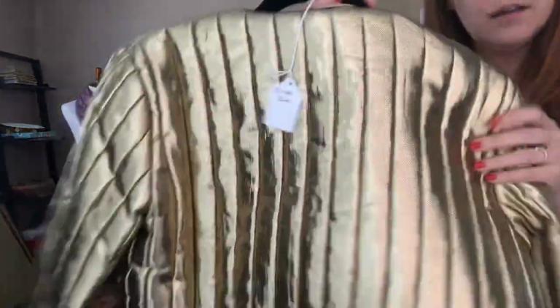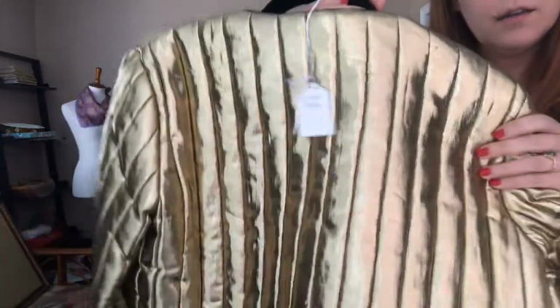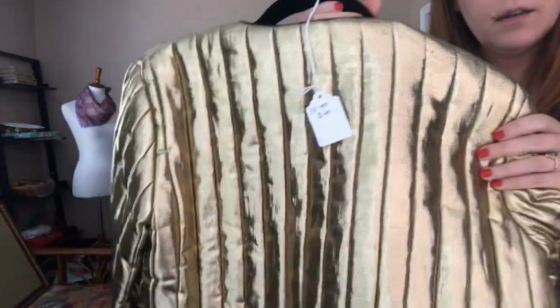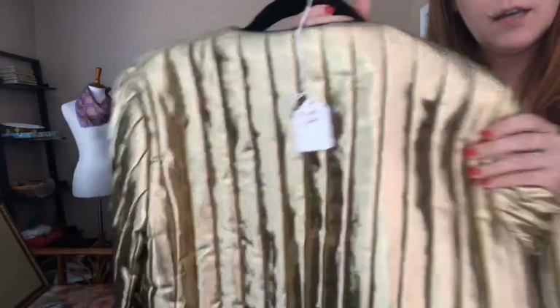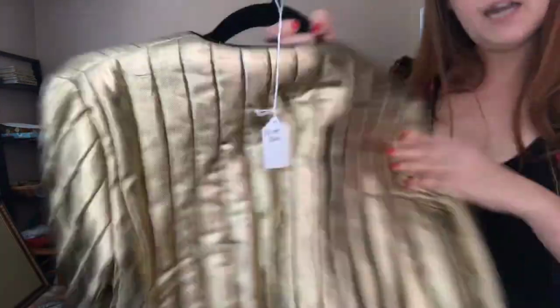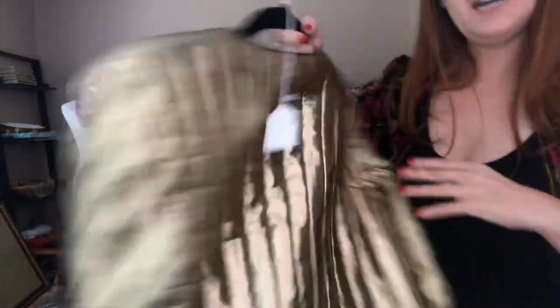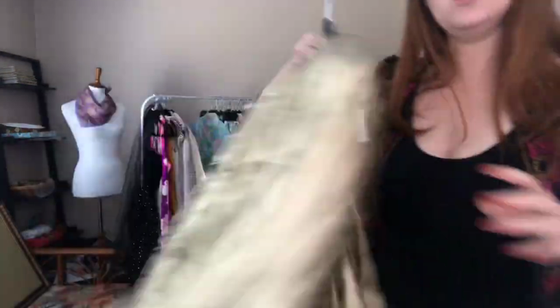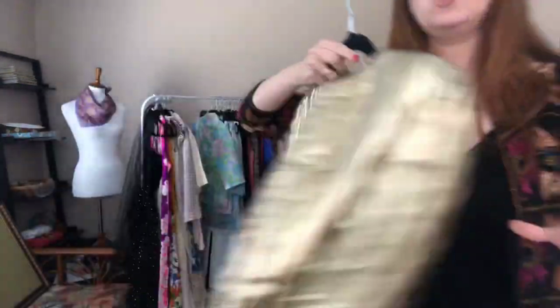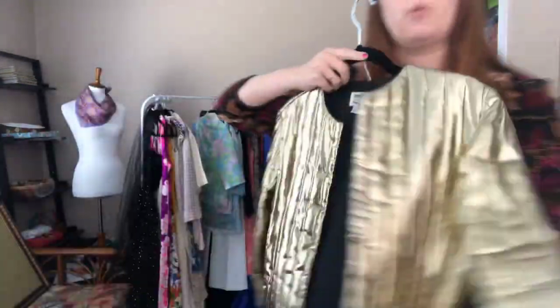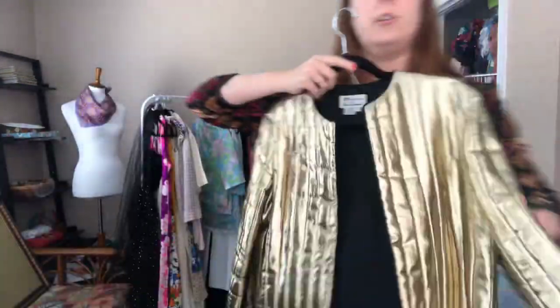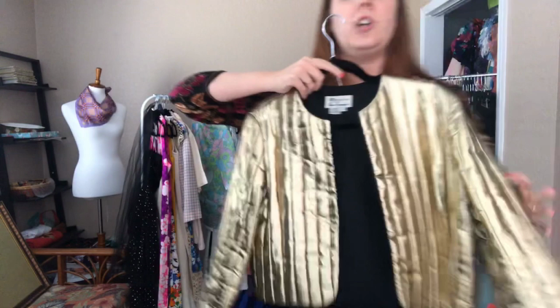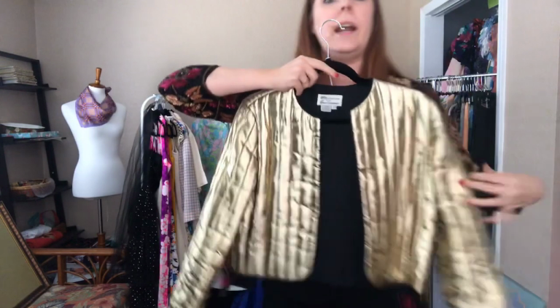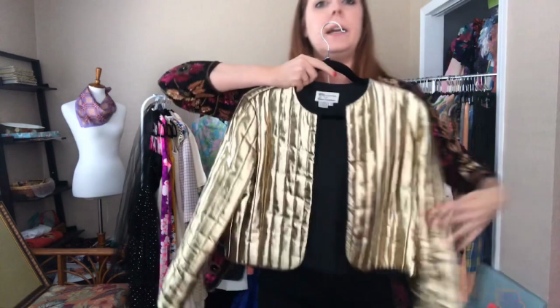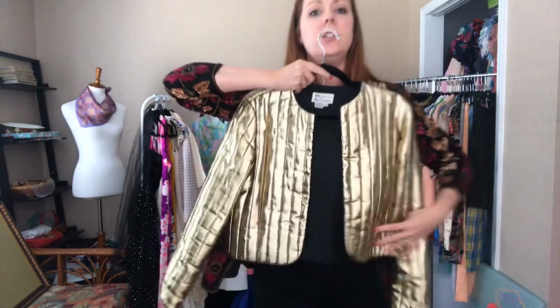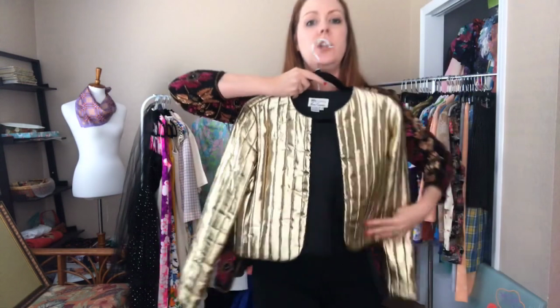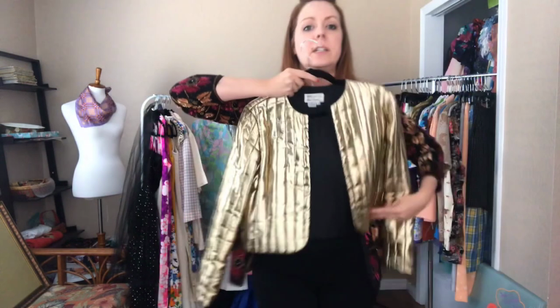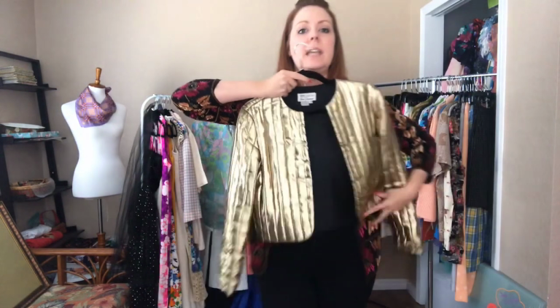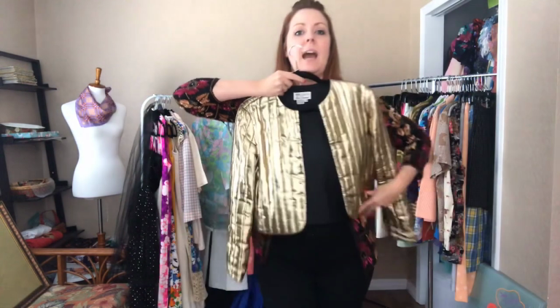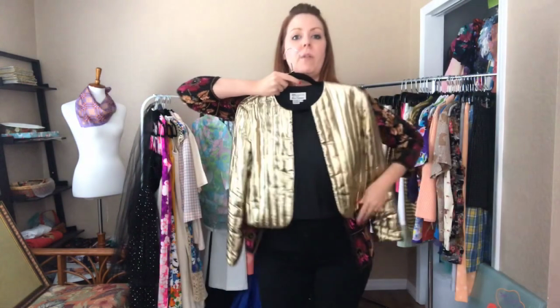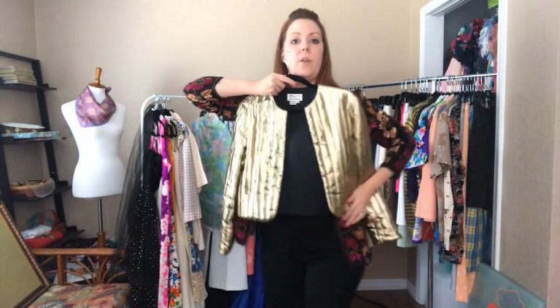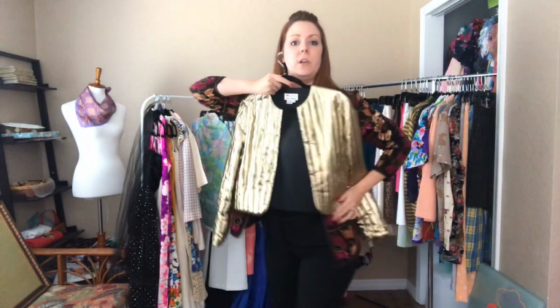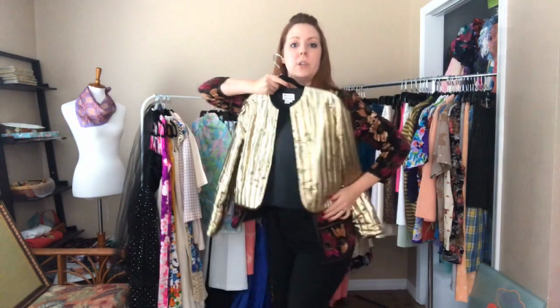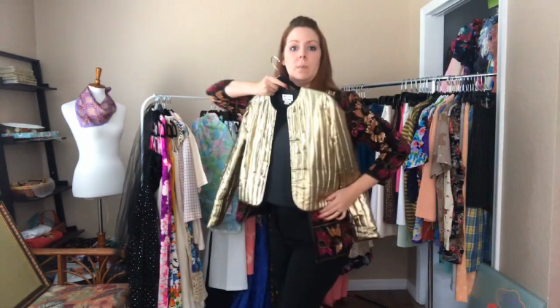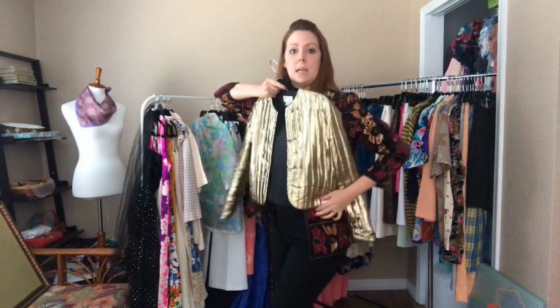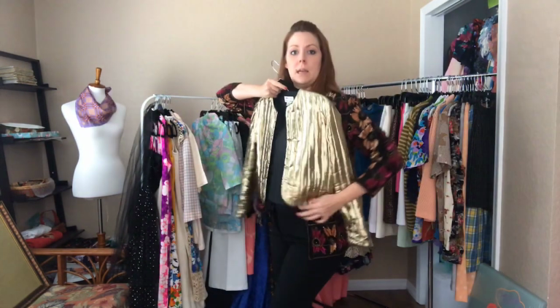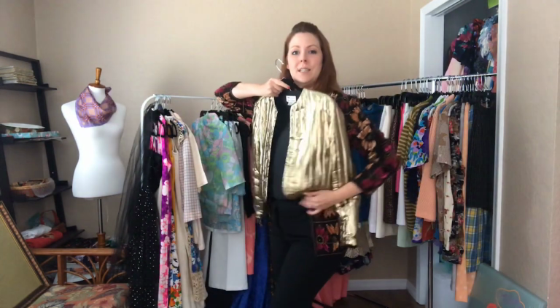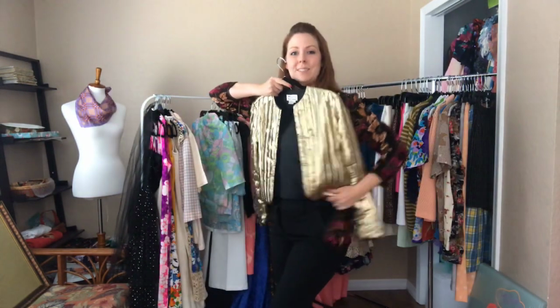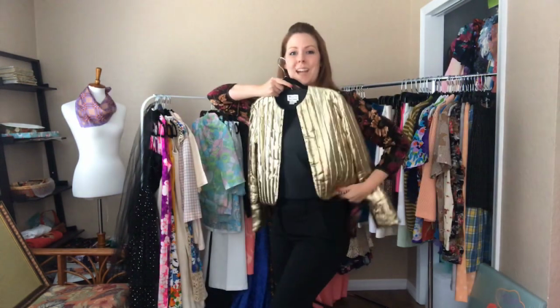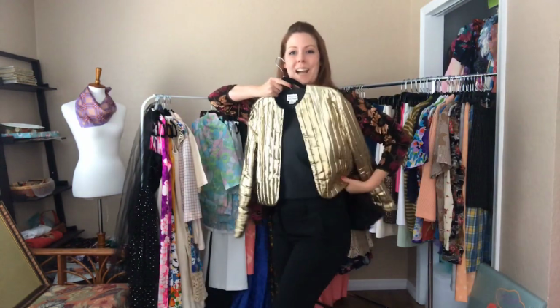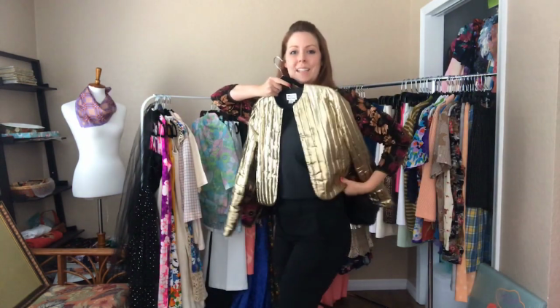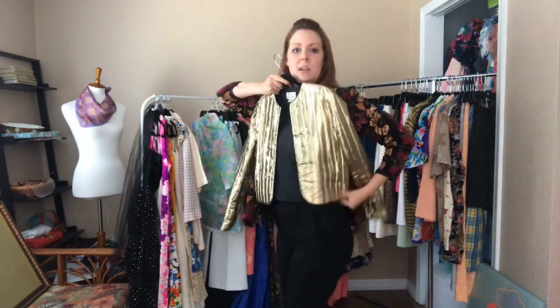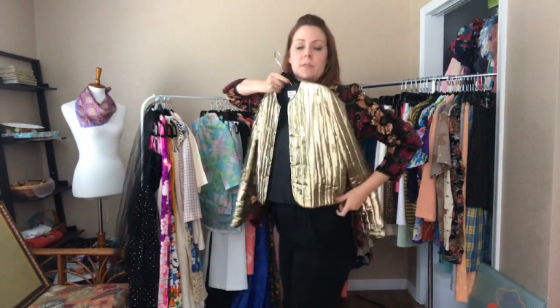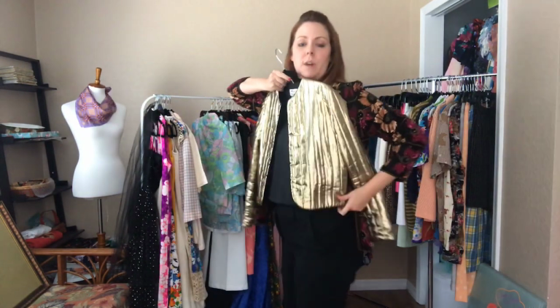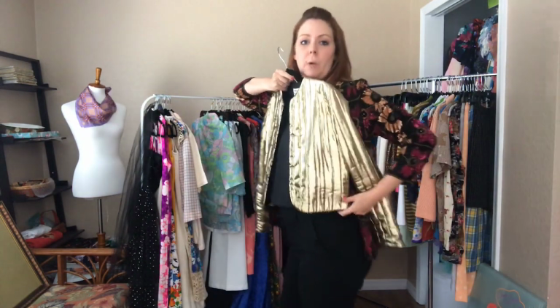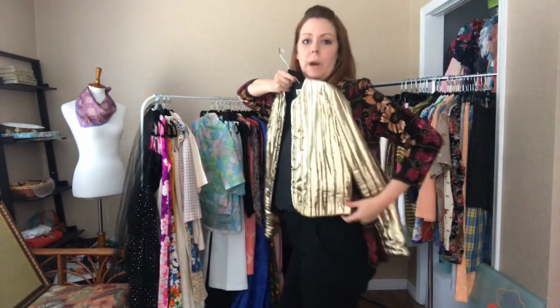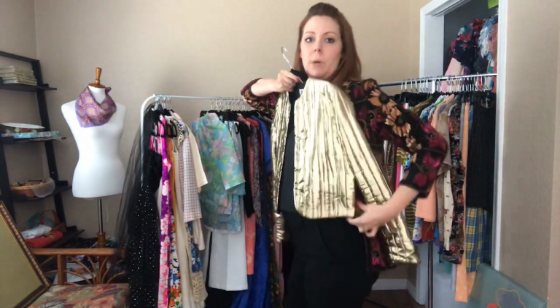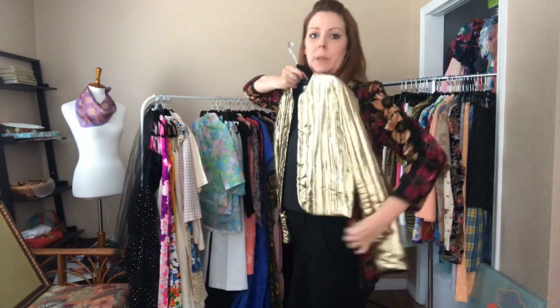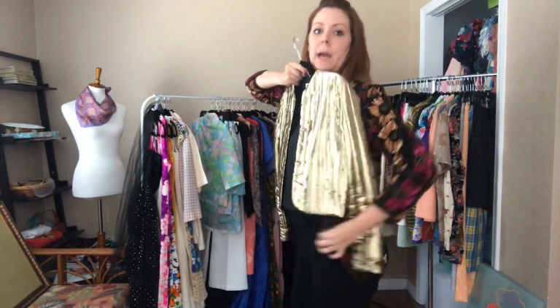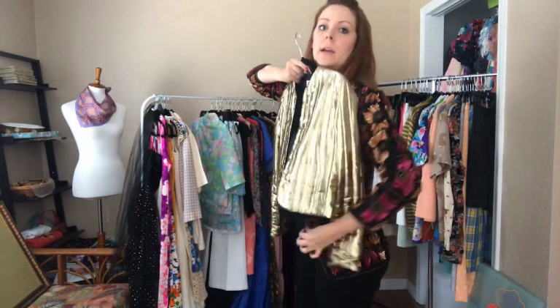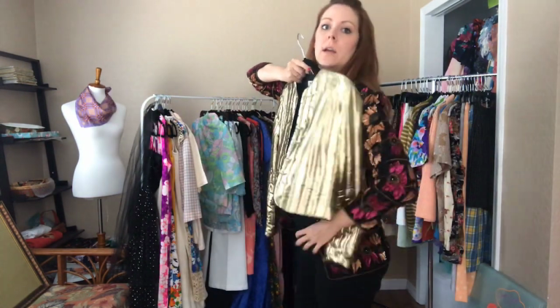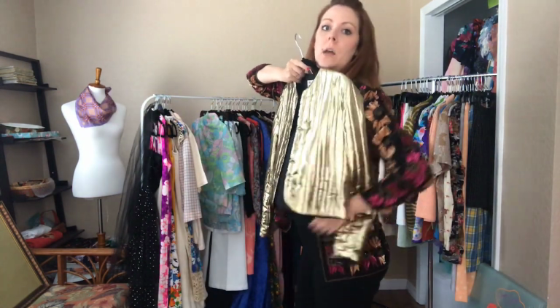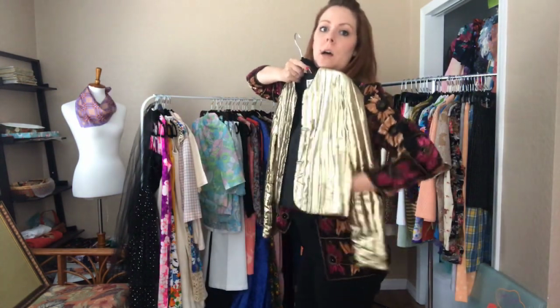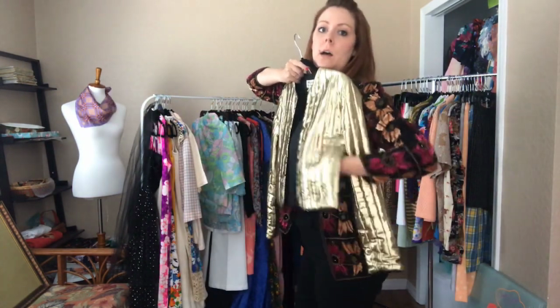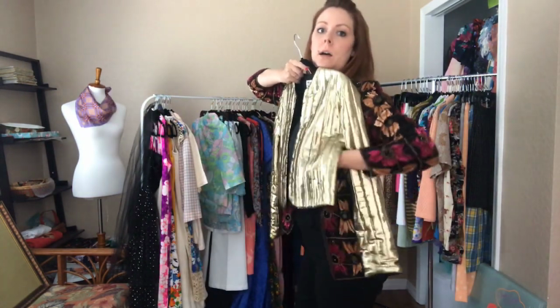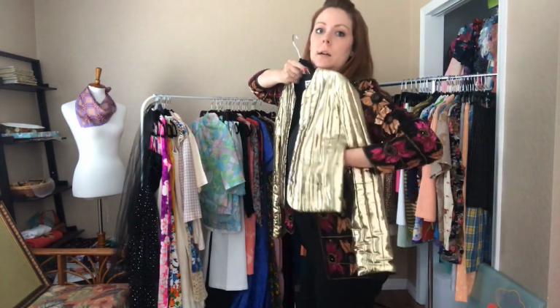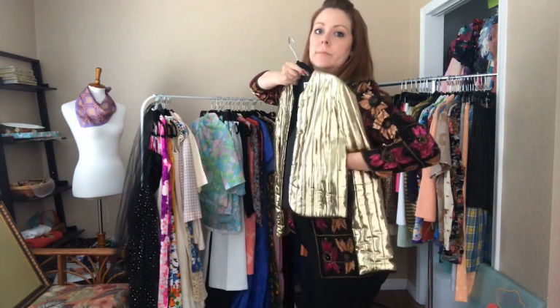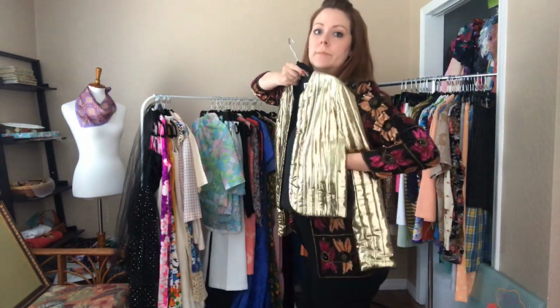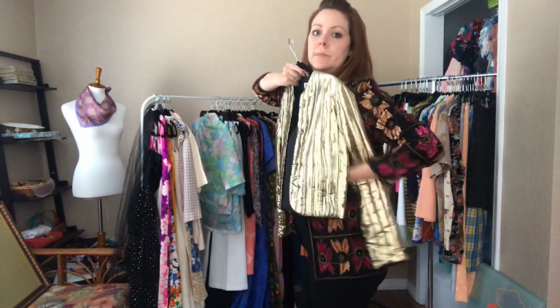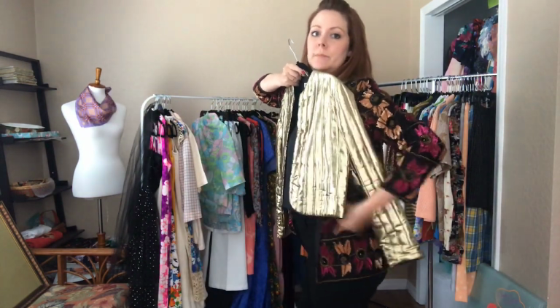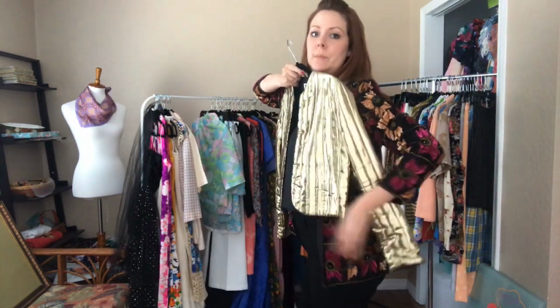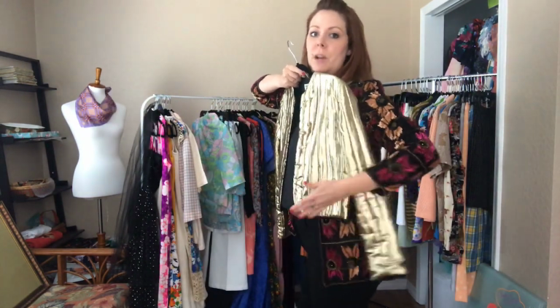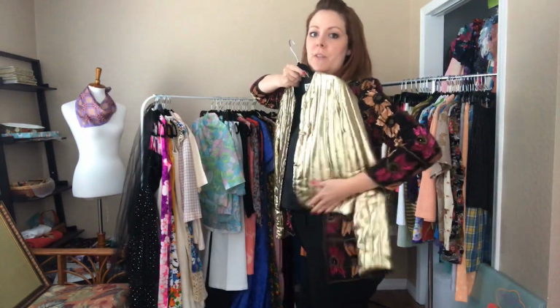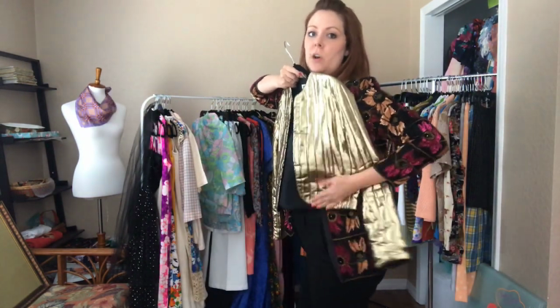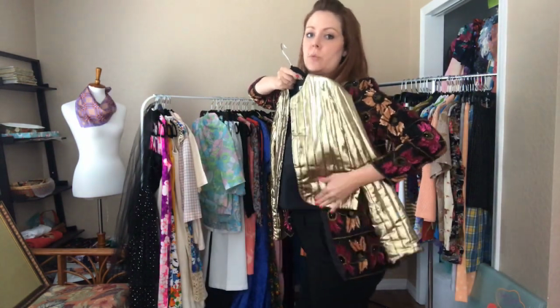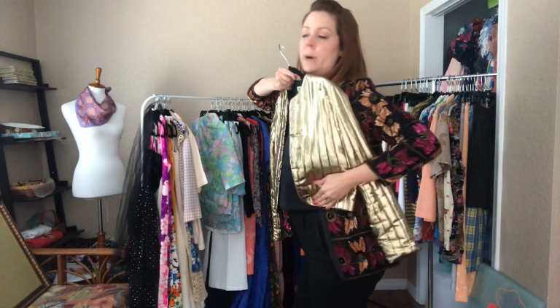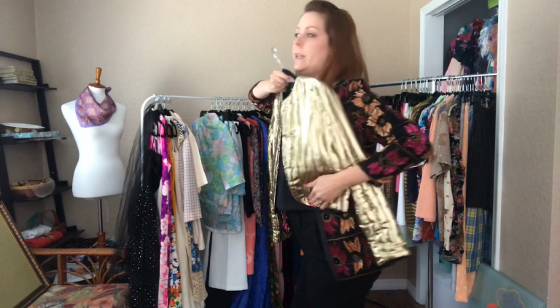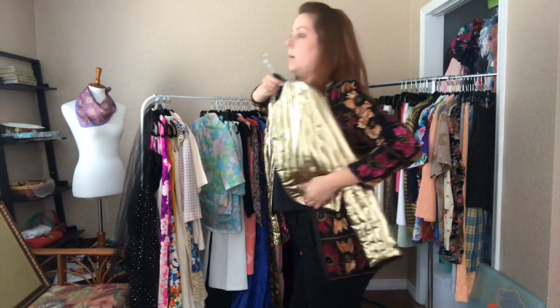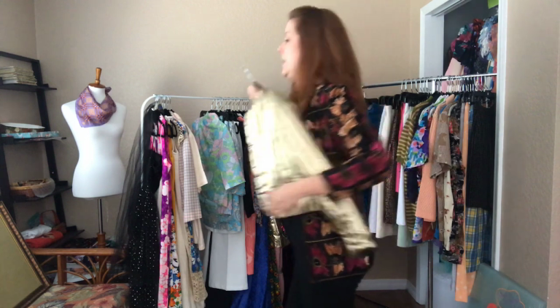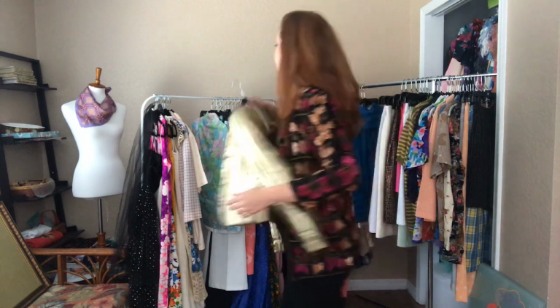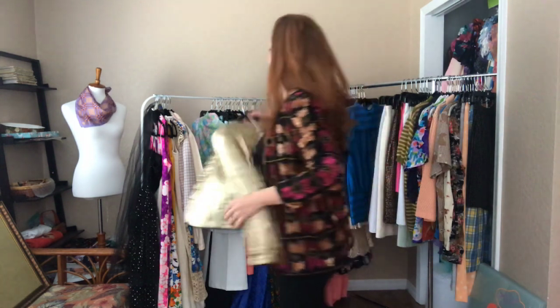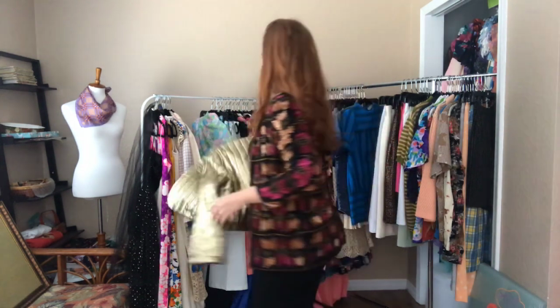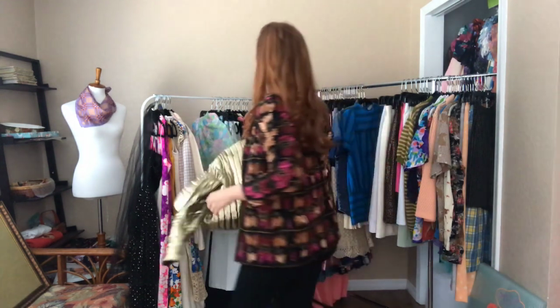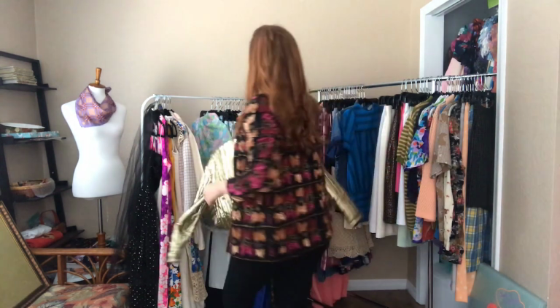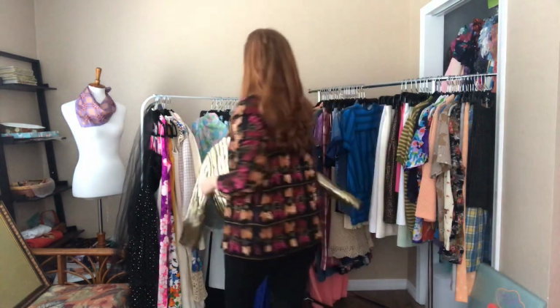It is a shorter jacket — you can see how it falls on me, I'm wearing all black — it falls right there at my natural waist.